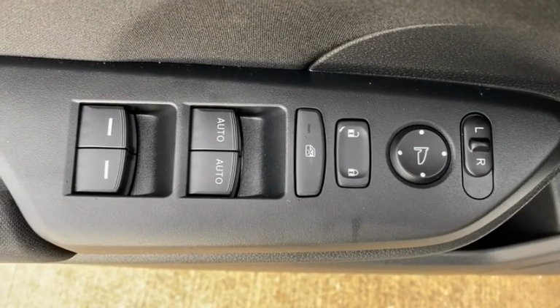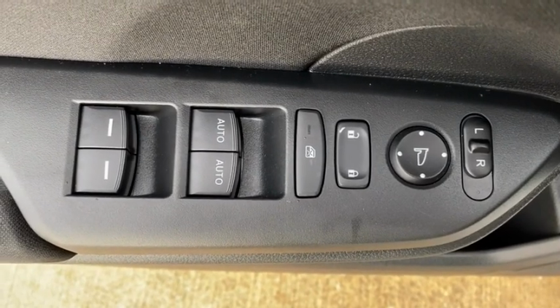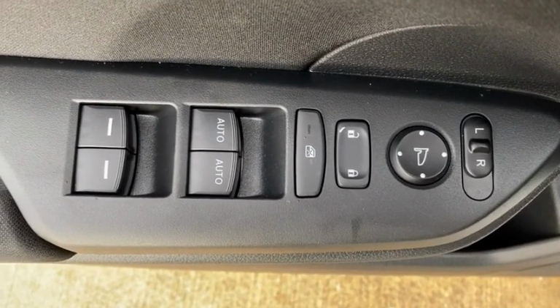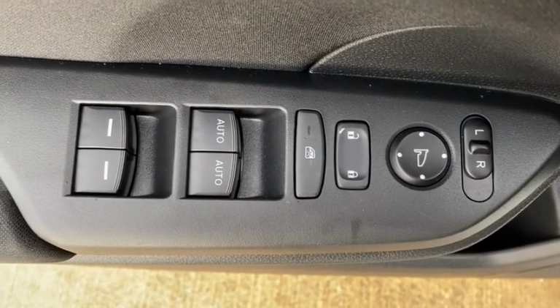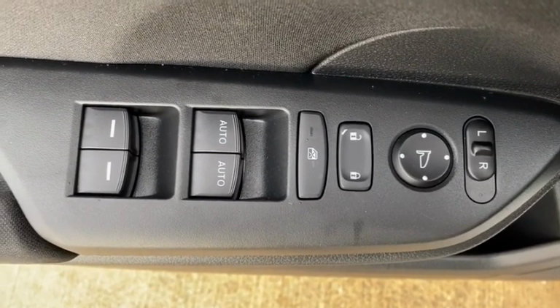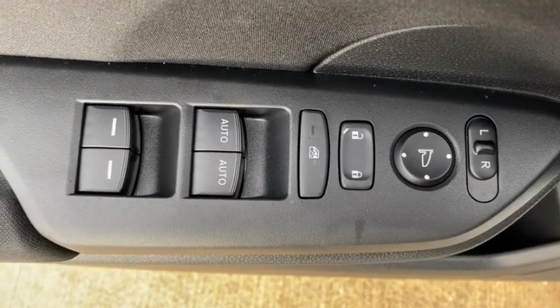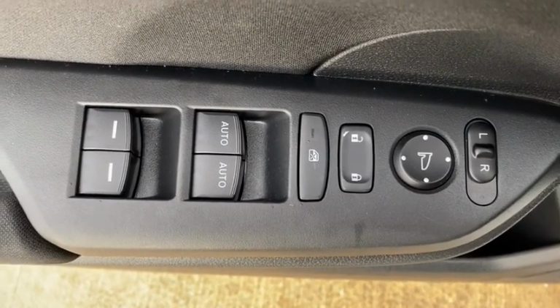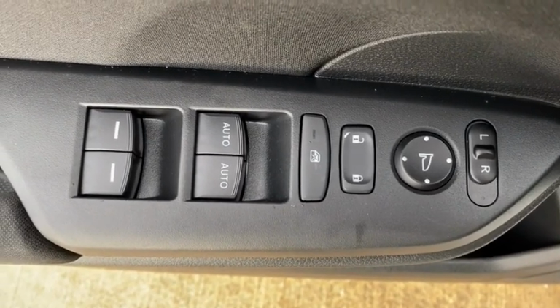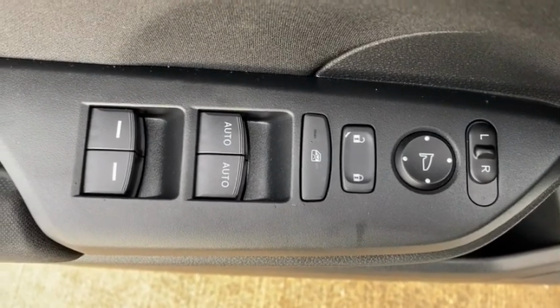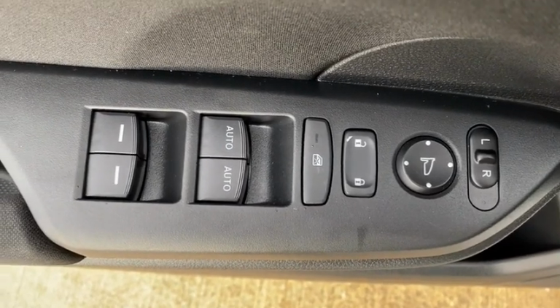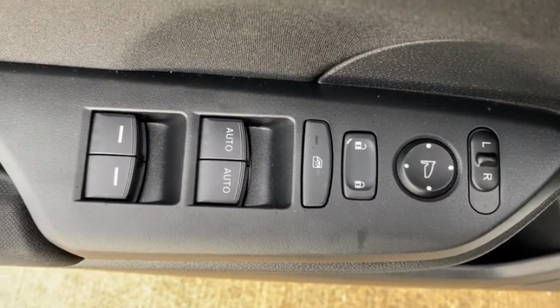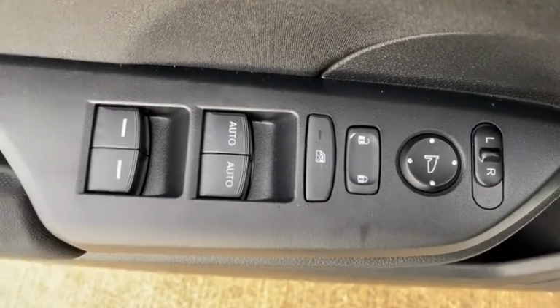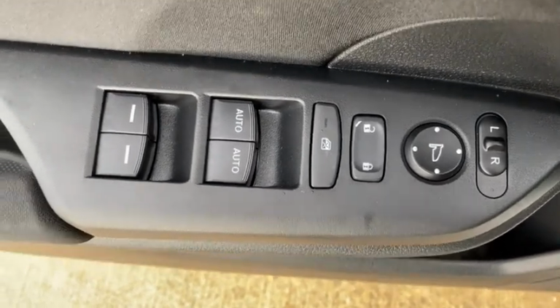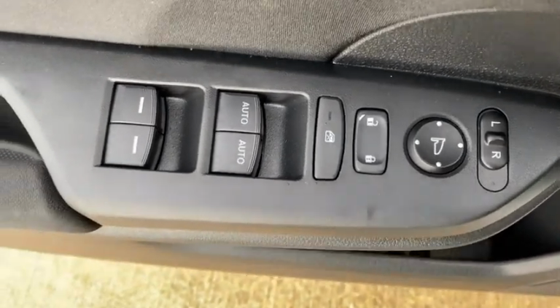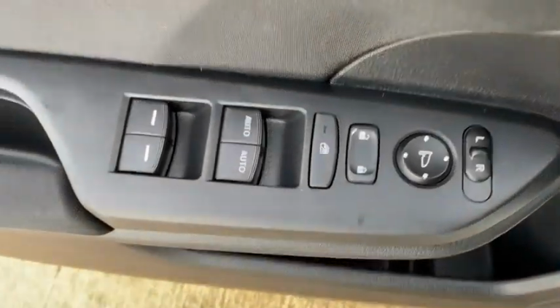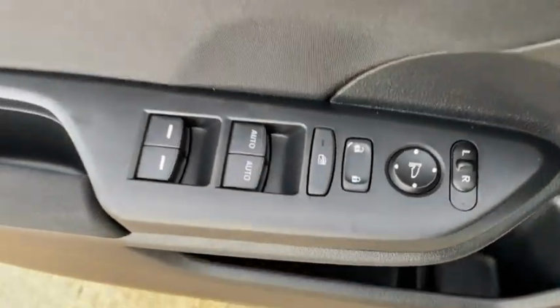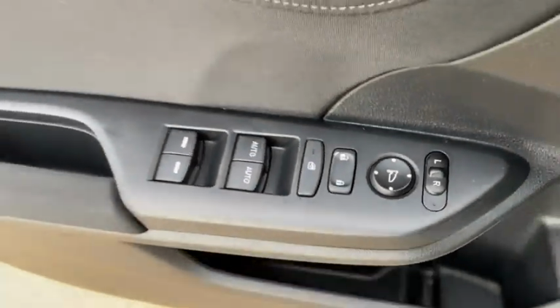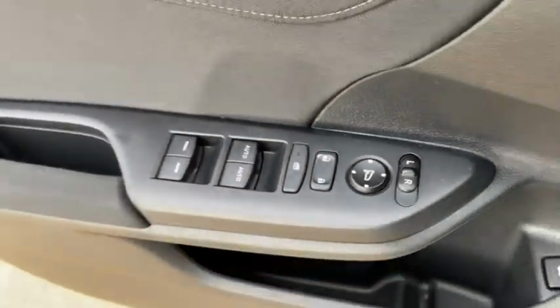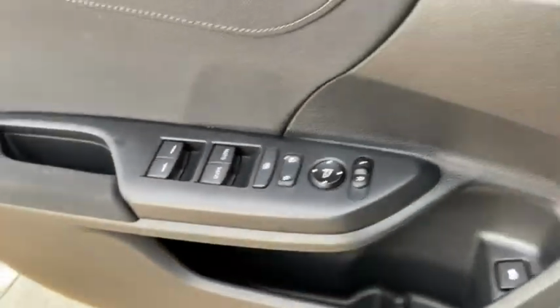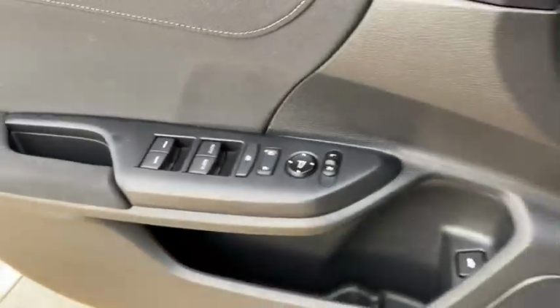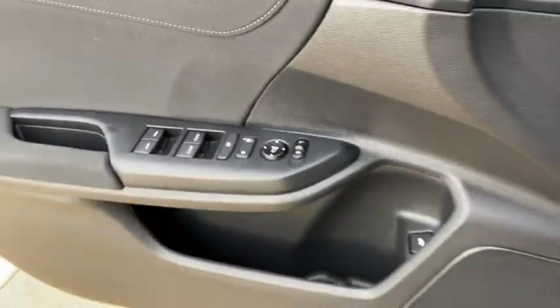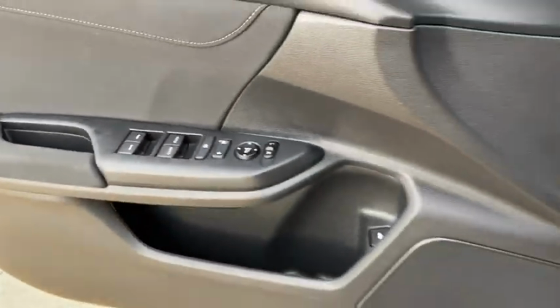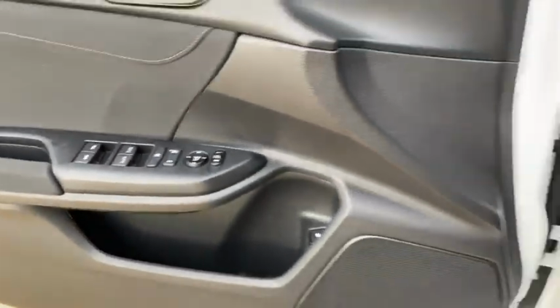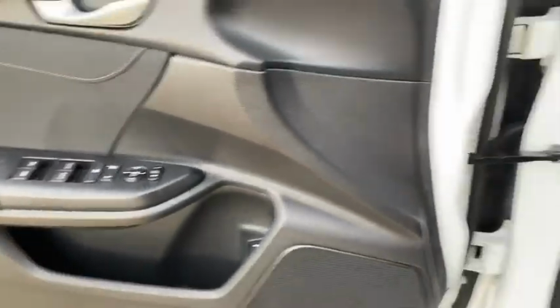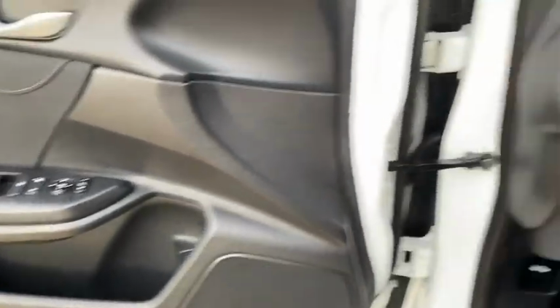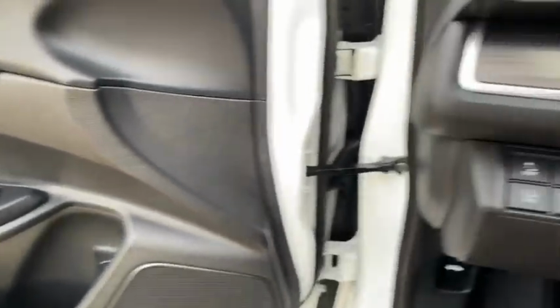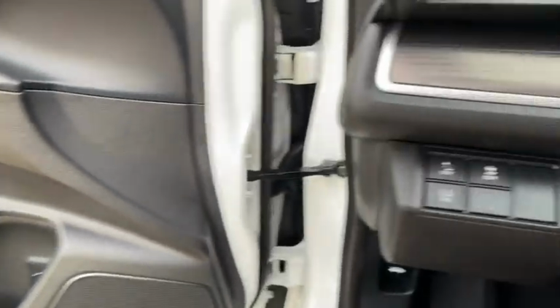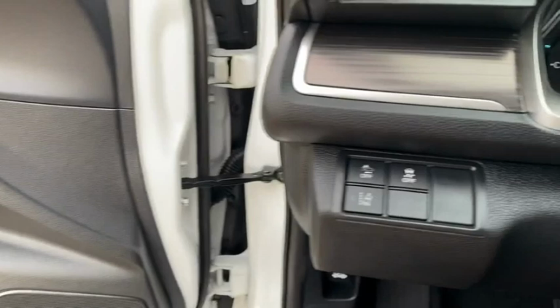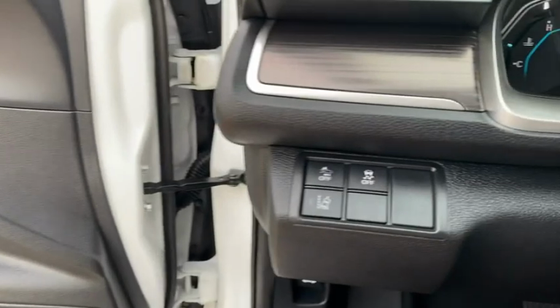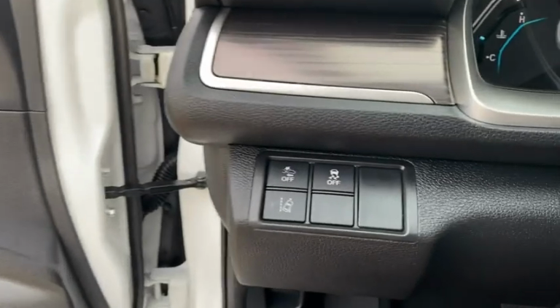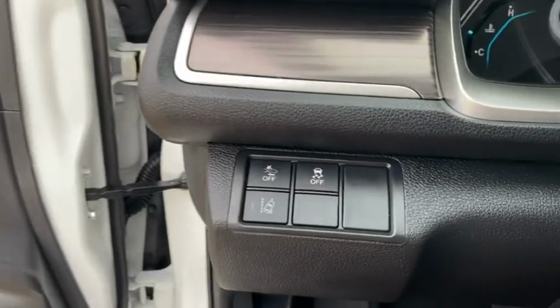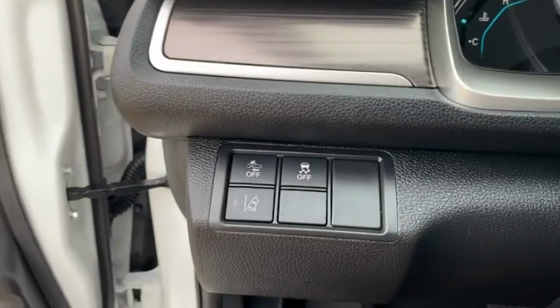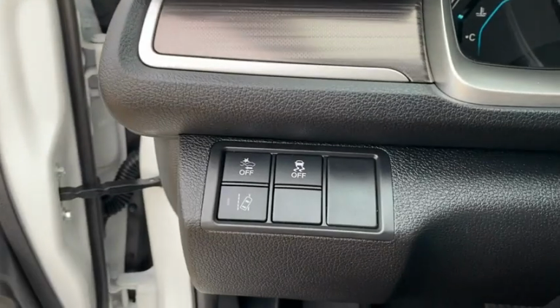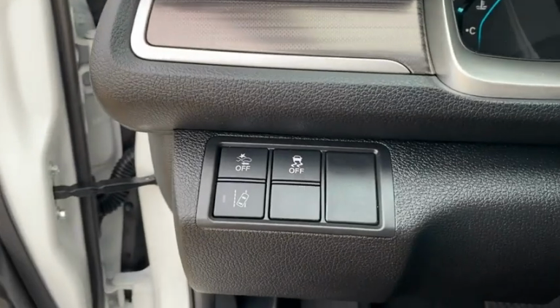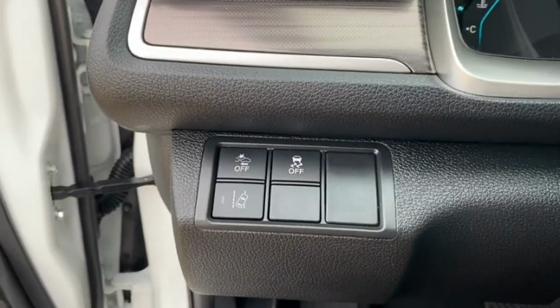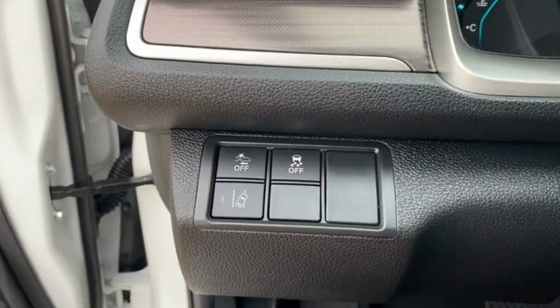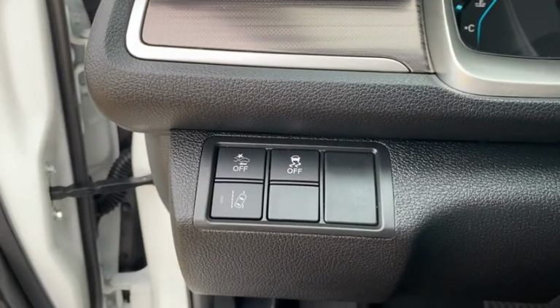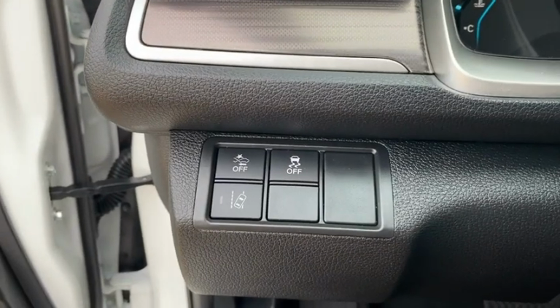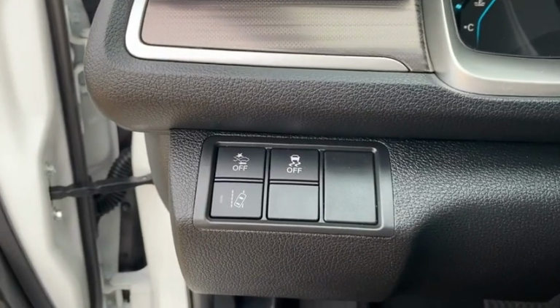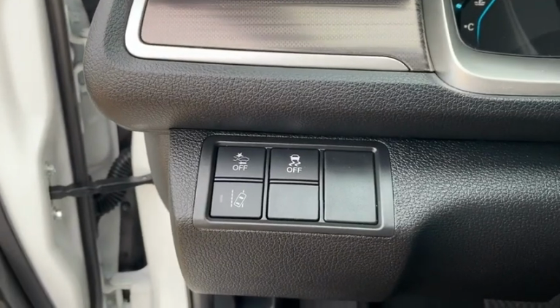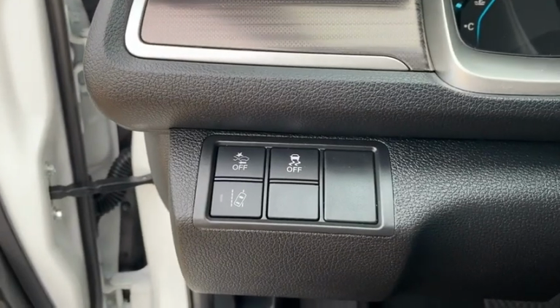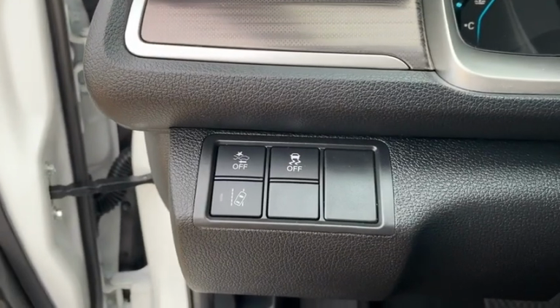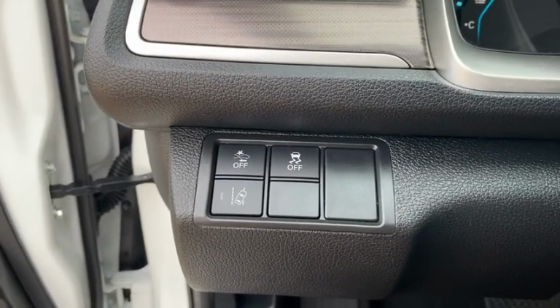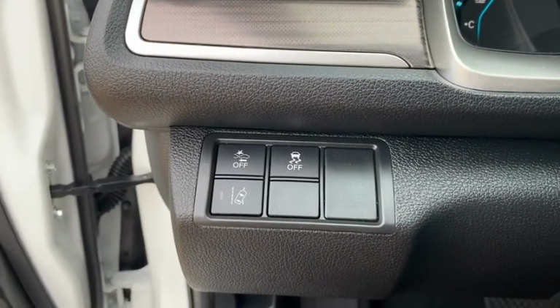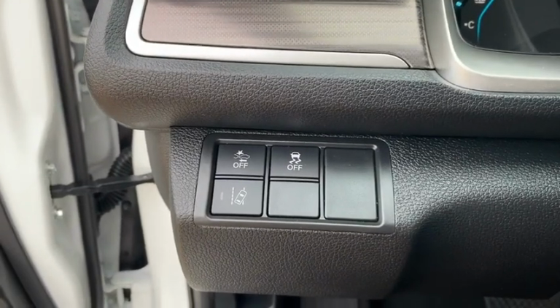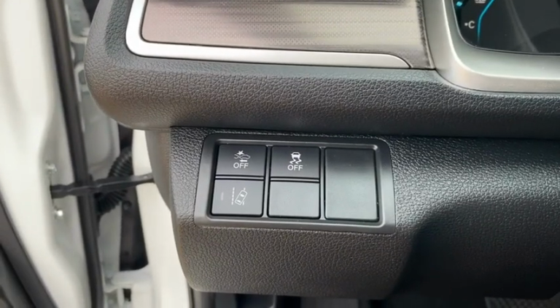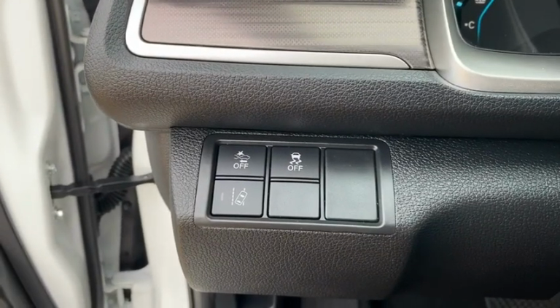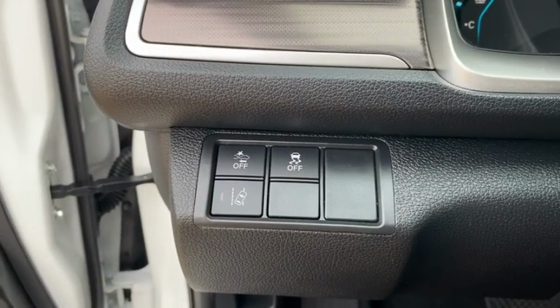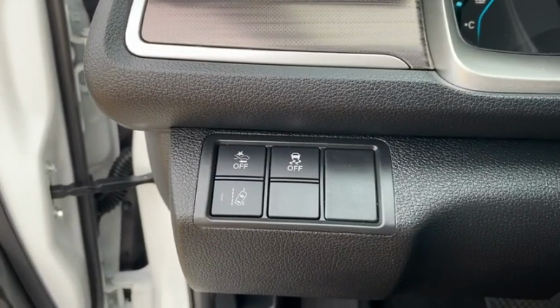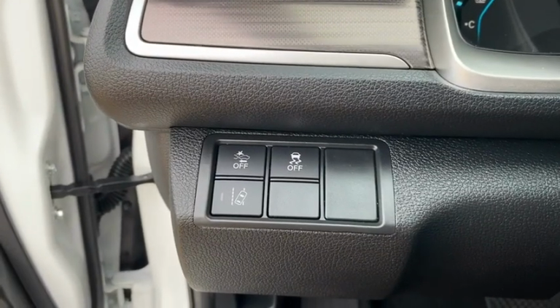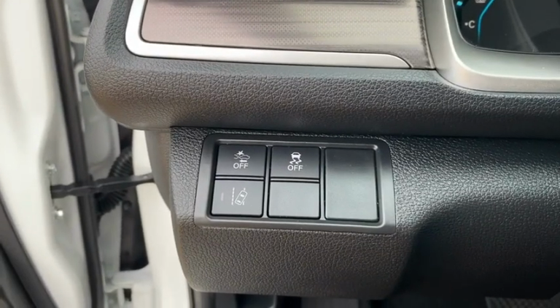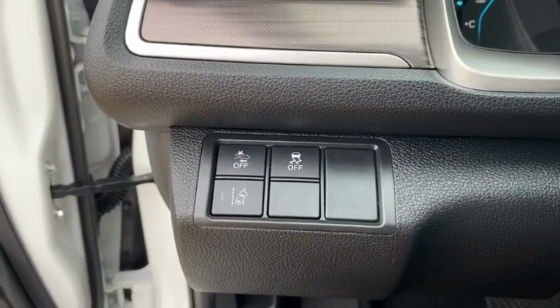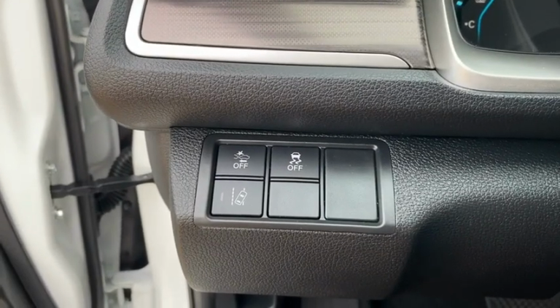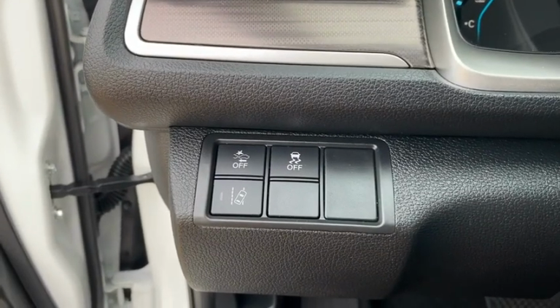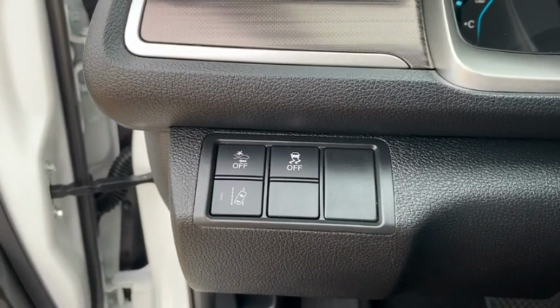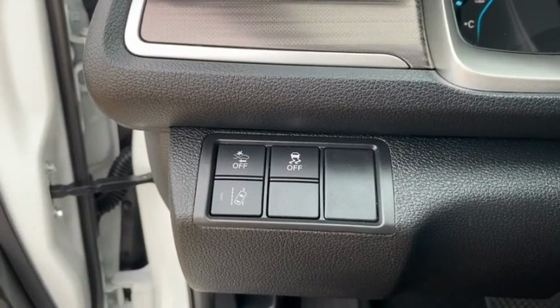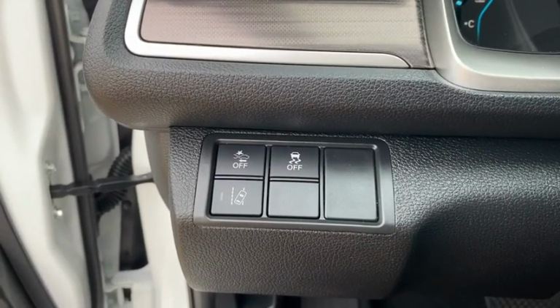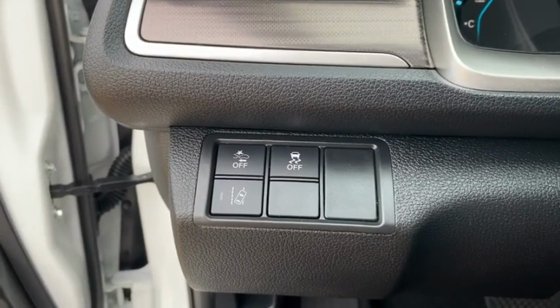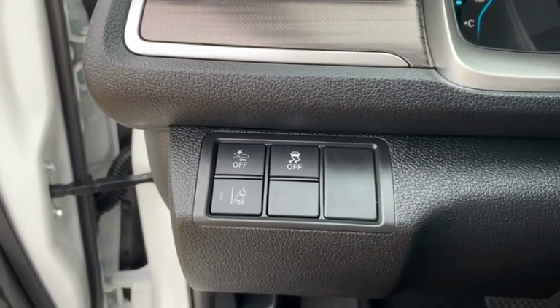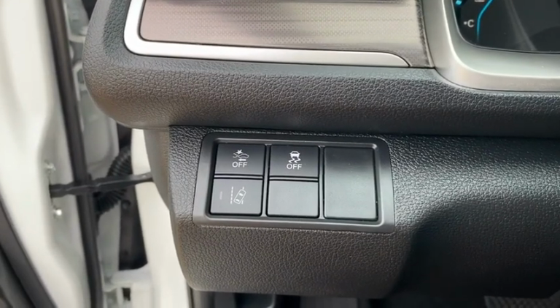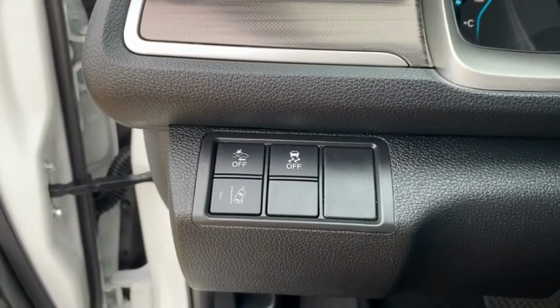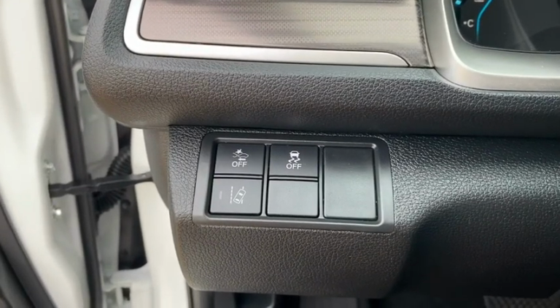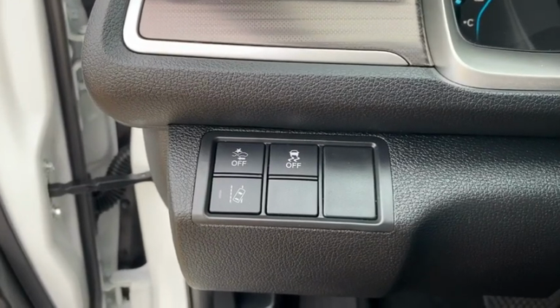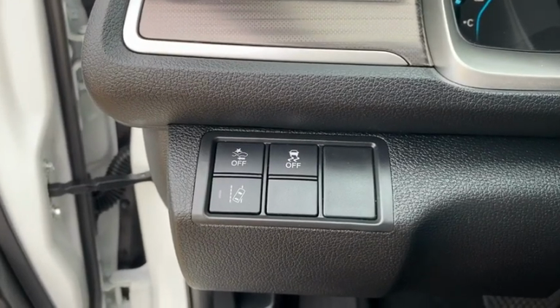Trip computer, panic alarm, brake assist, power moonroof, tachometer, remote keyless entry, driver vanity mirror.